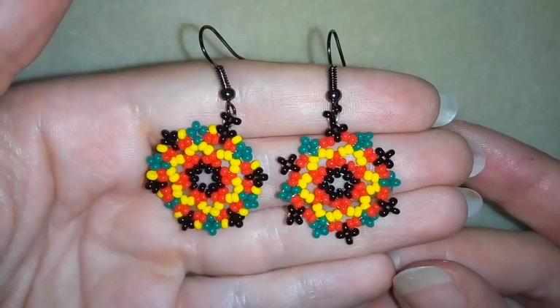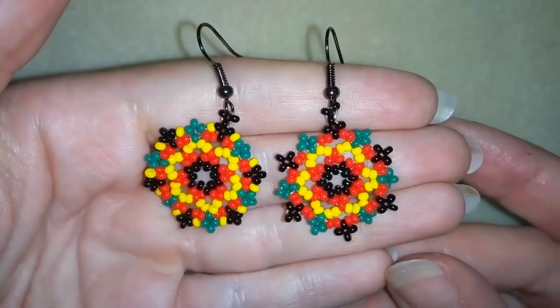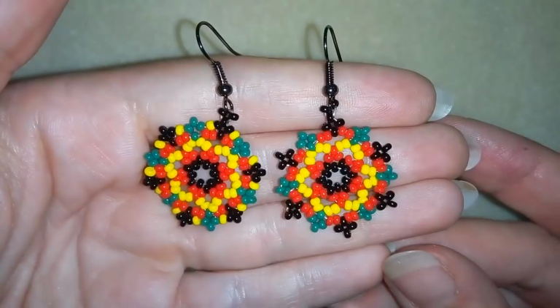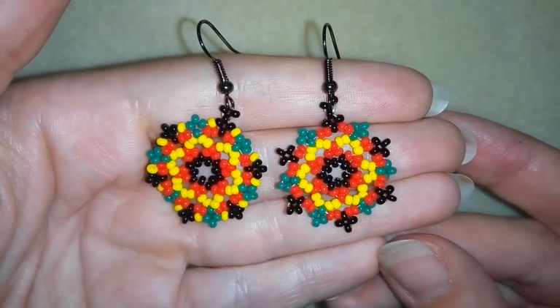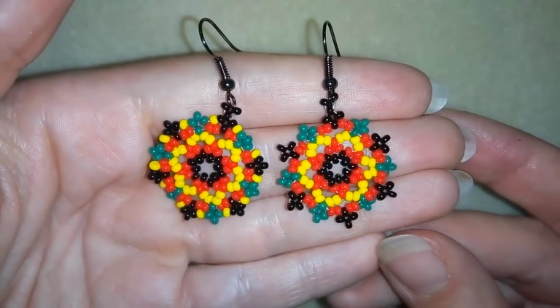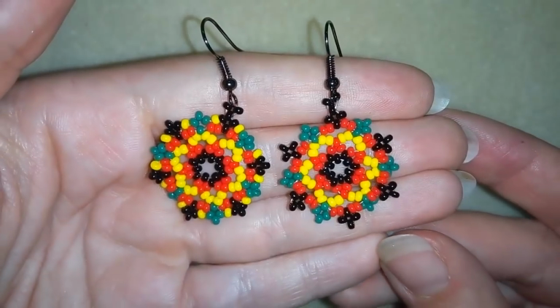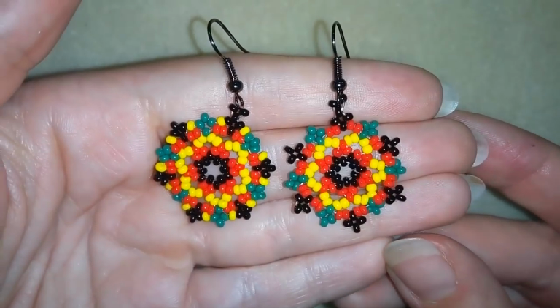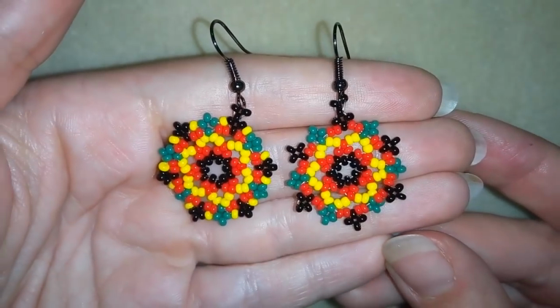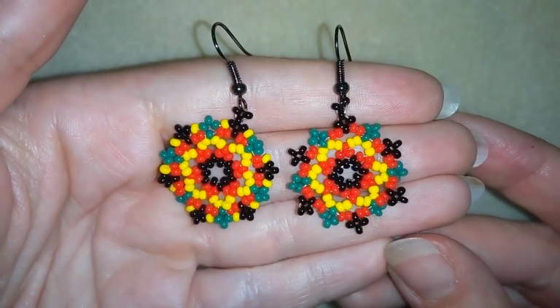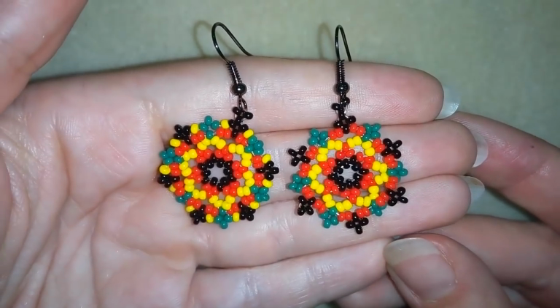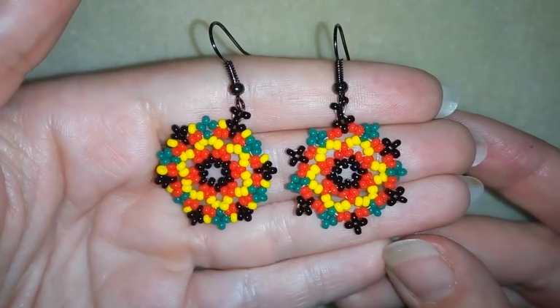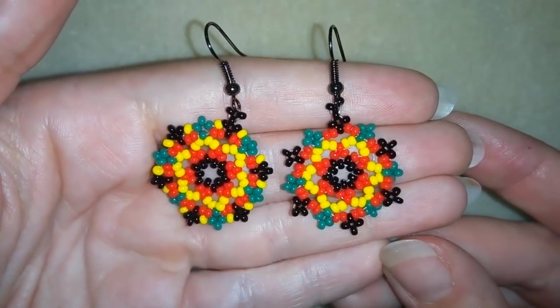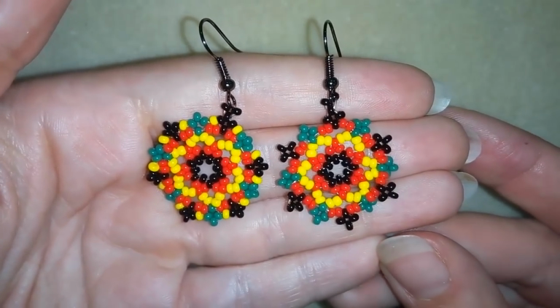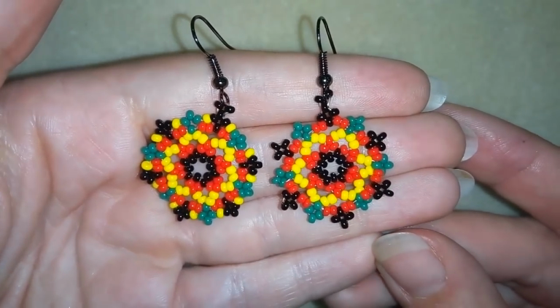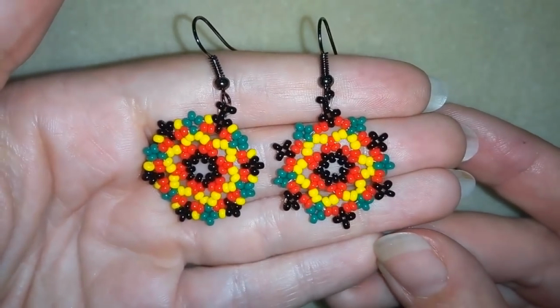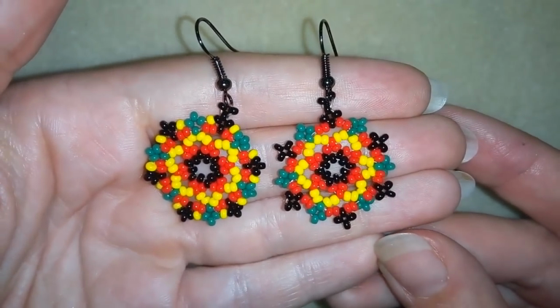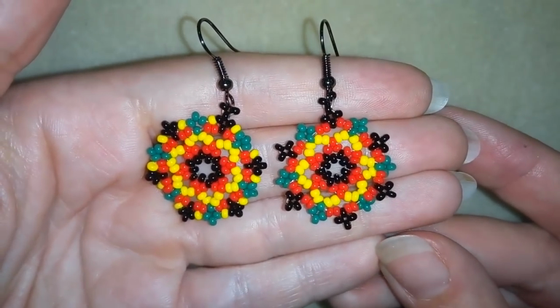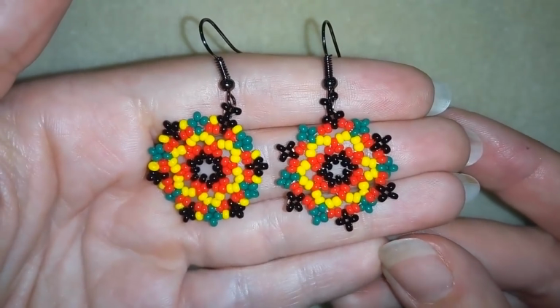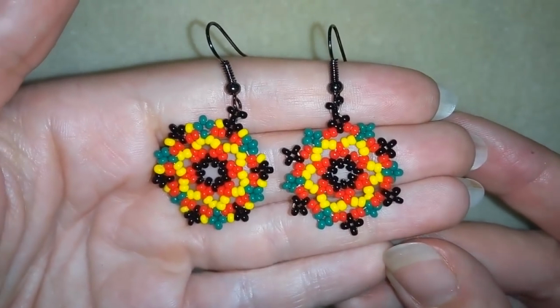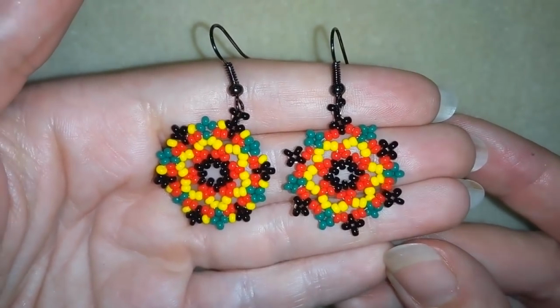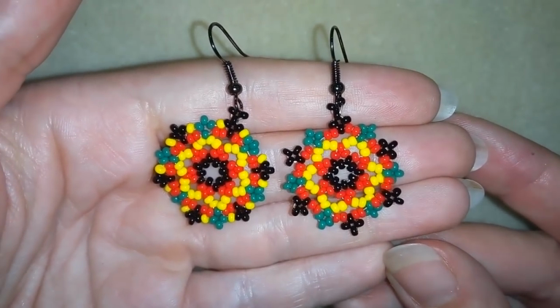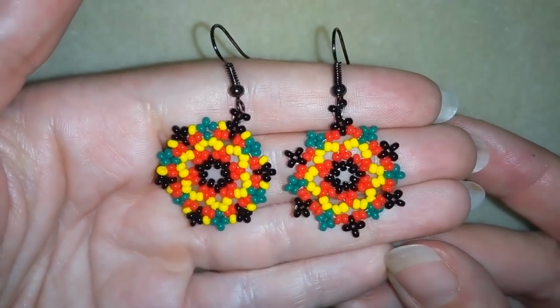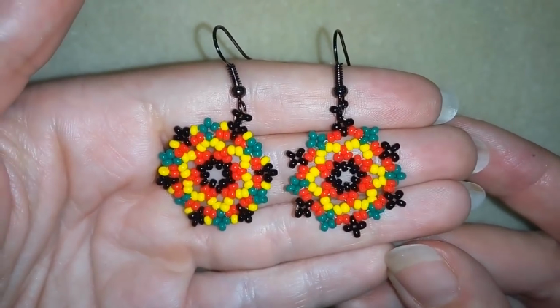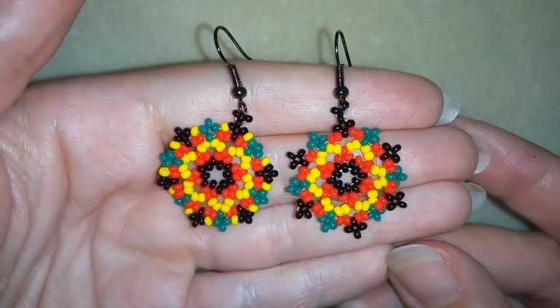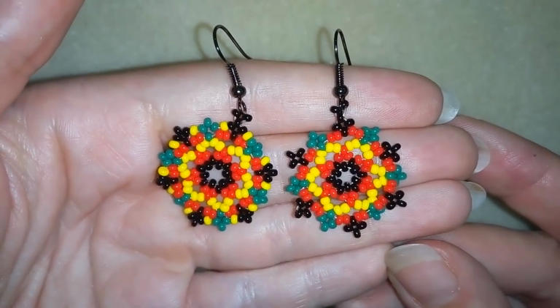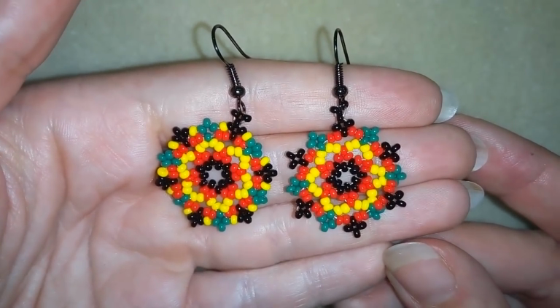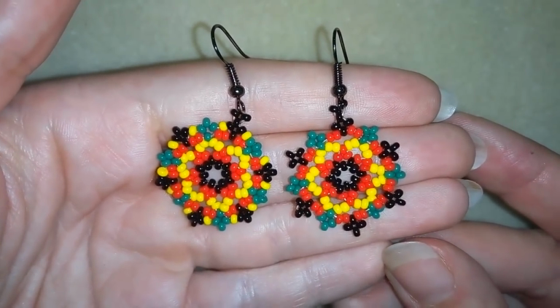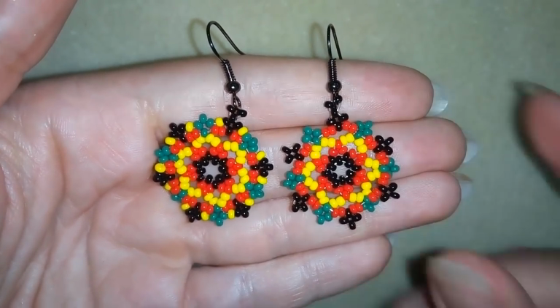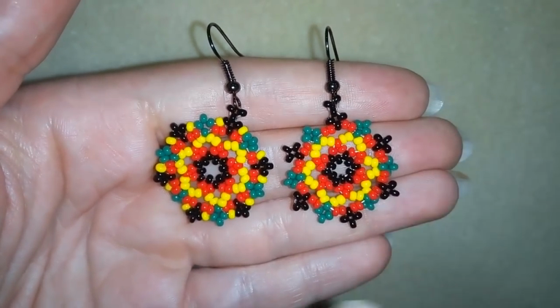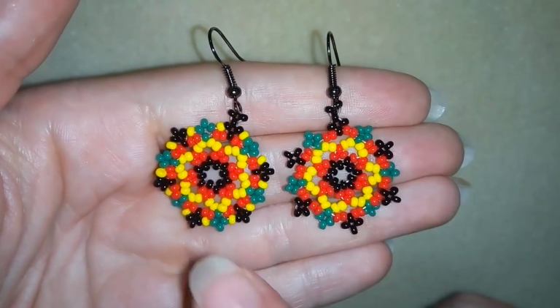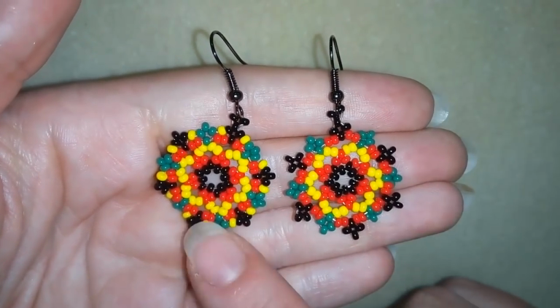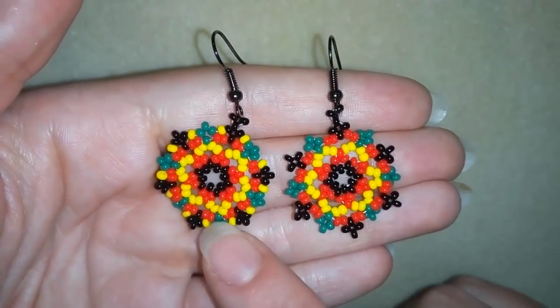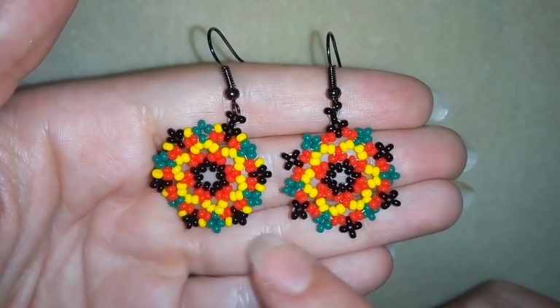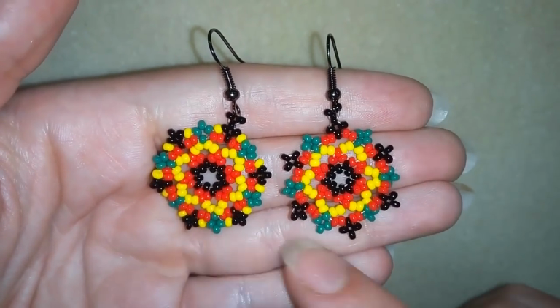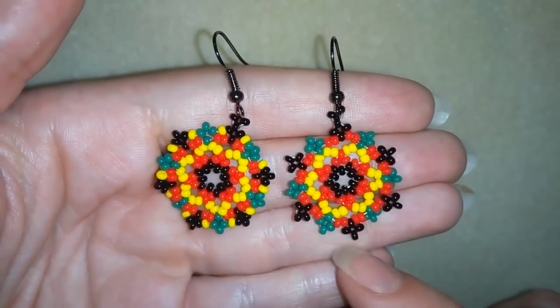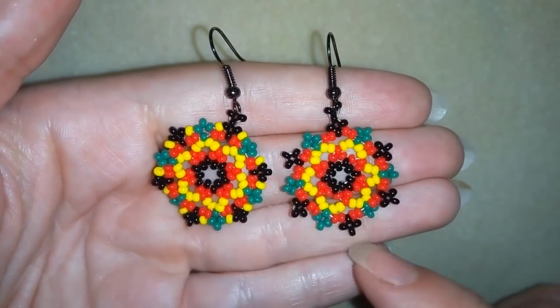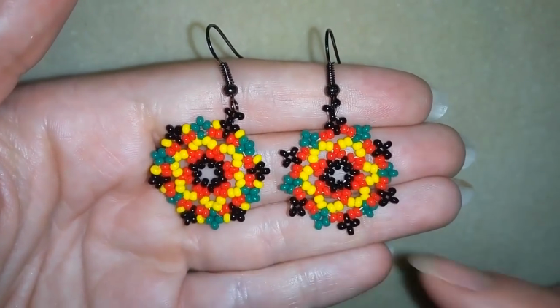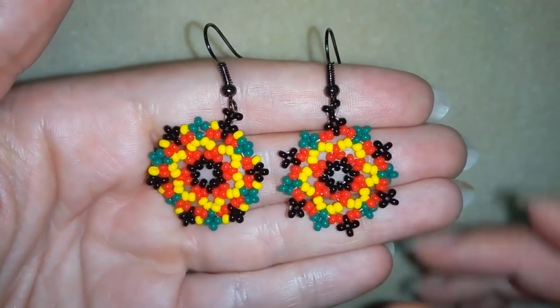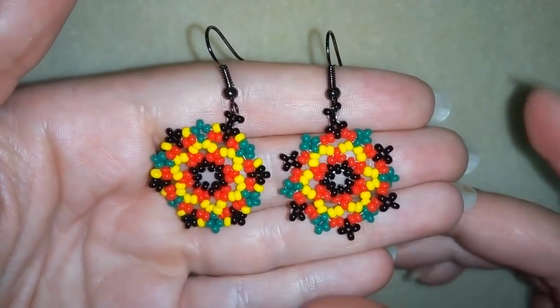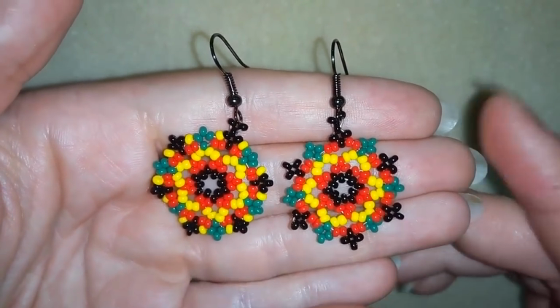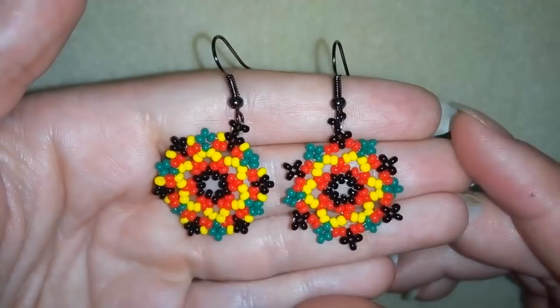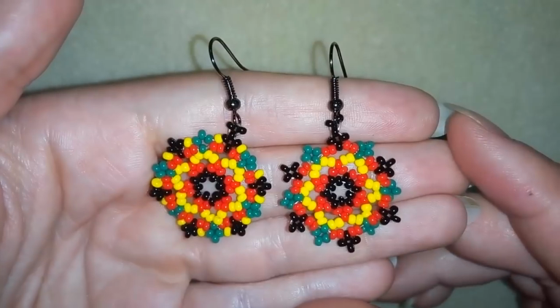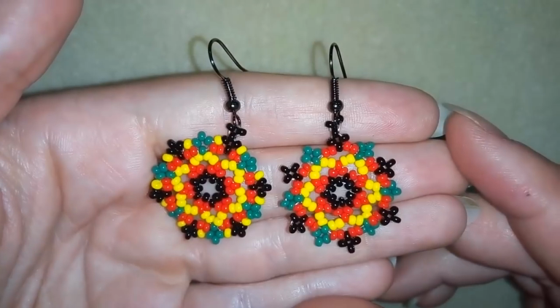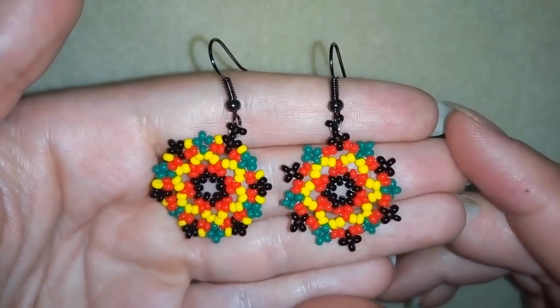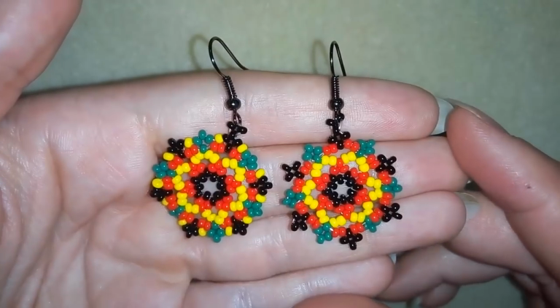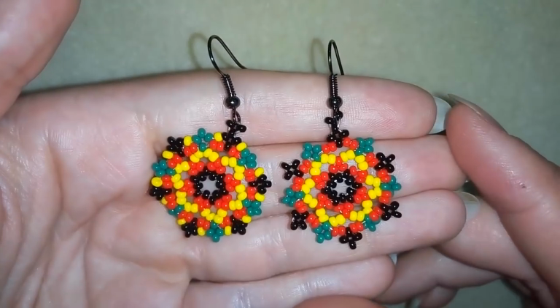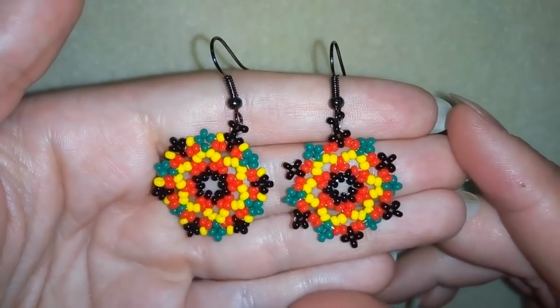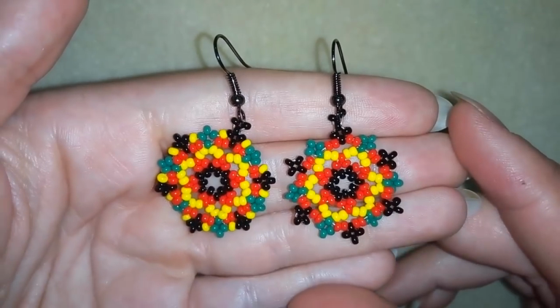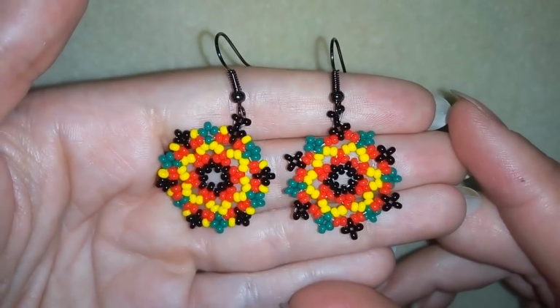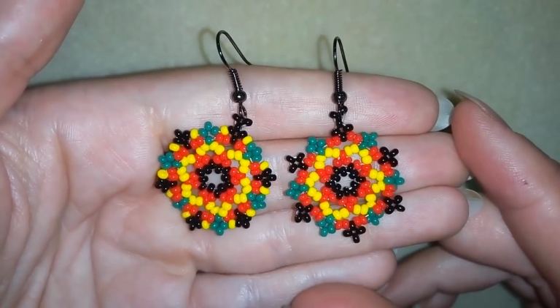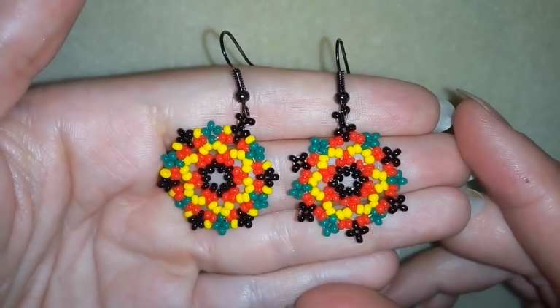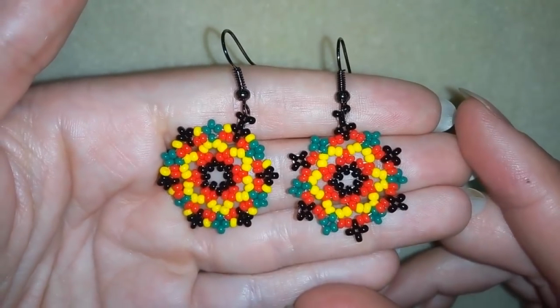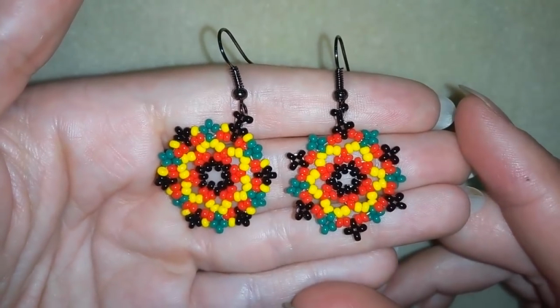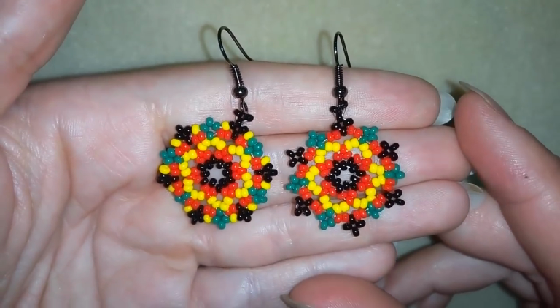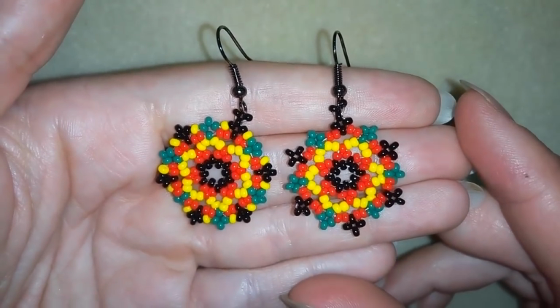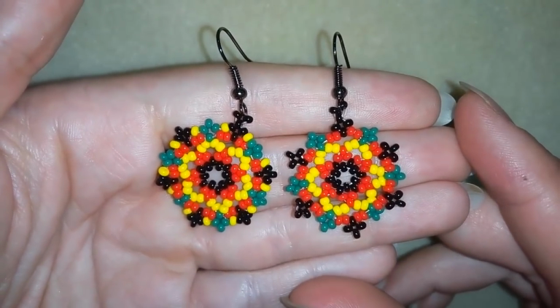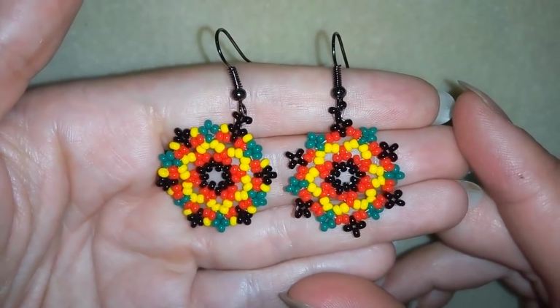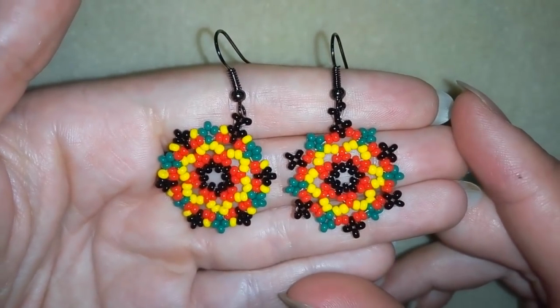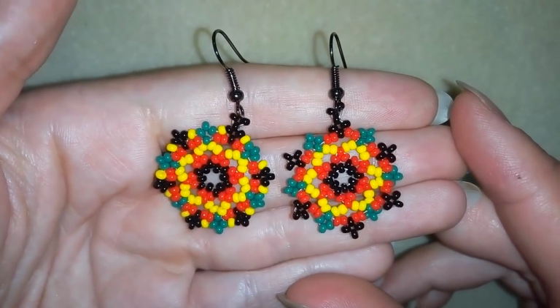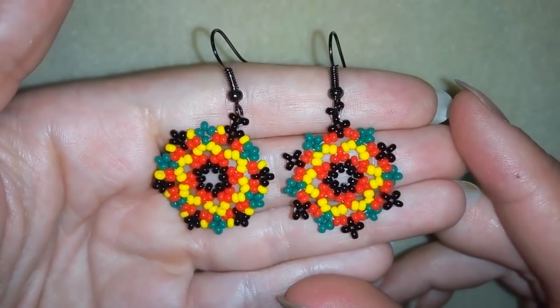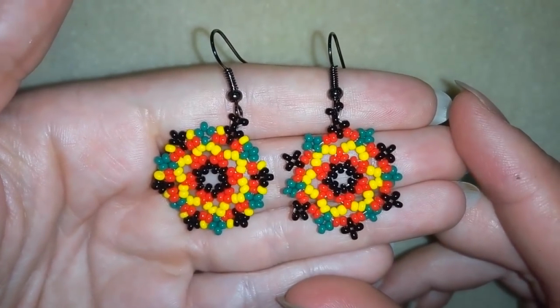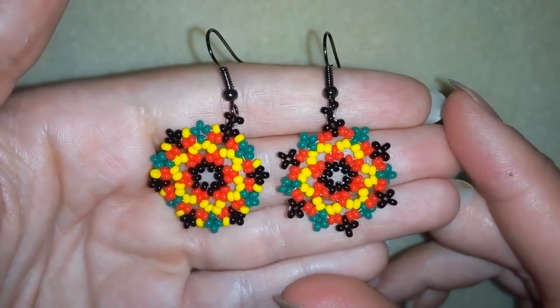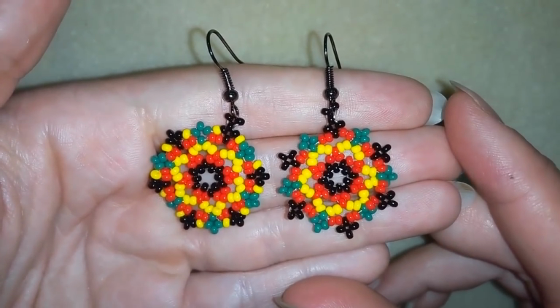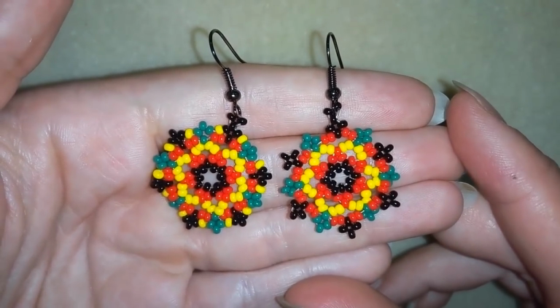Hi there you guys! I'm Teddy from Bijou Tail Beading and in today's video I'm gonna be showing you how to make these colorful seed bead earrings.